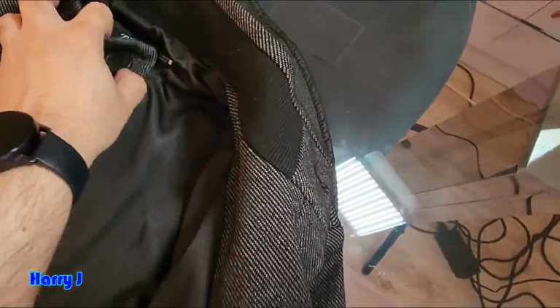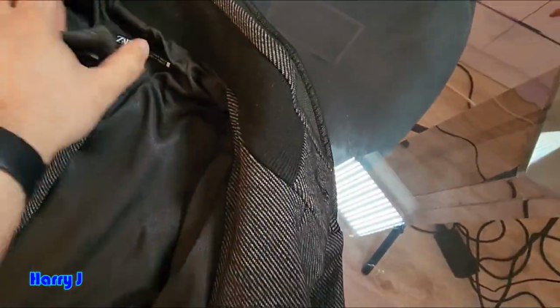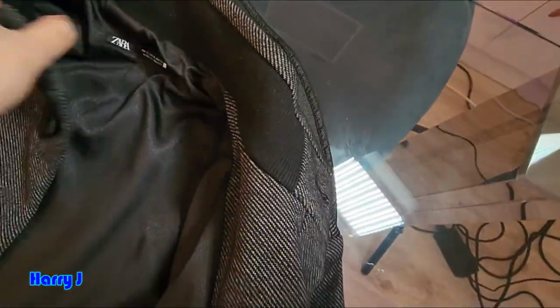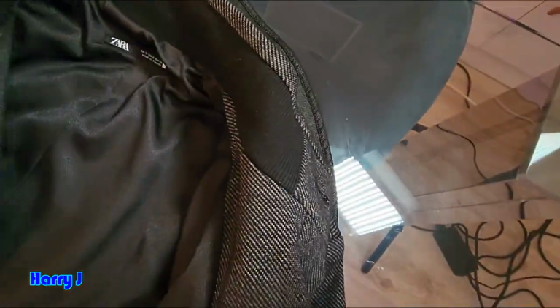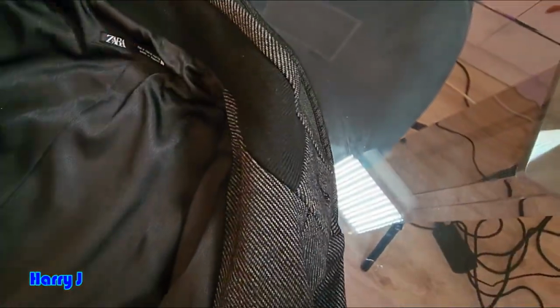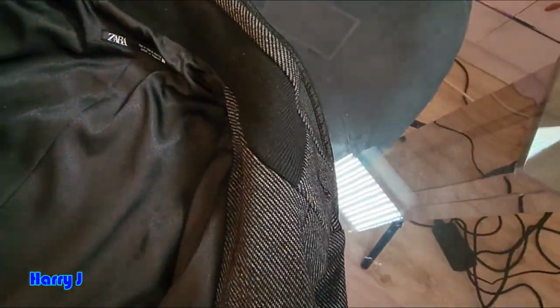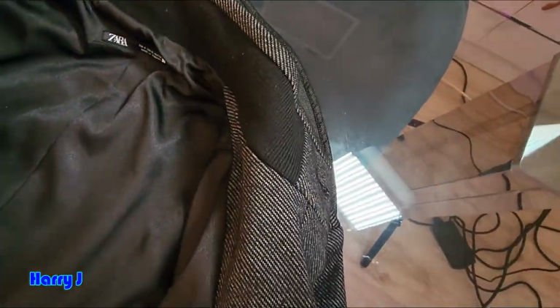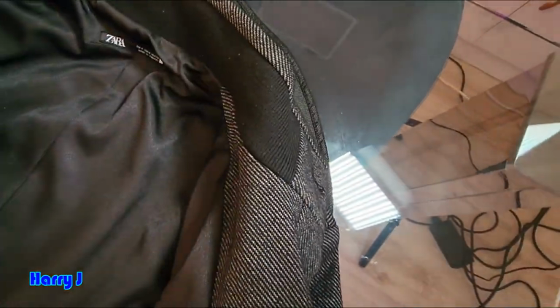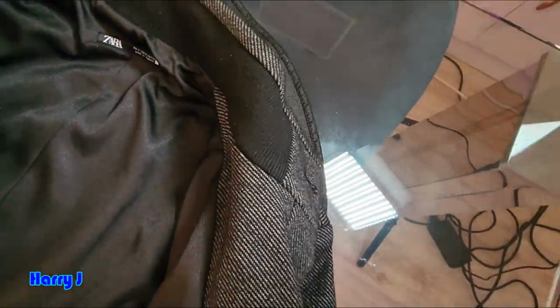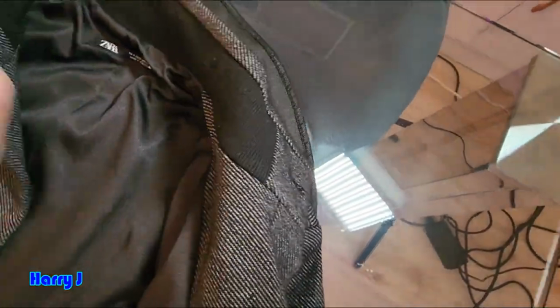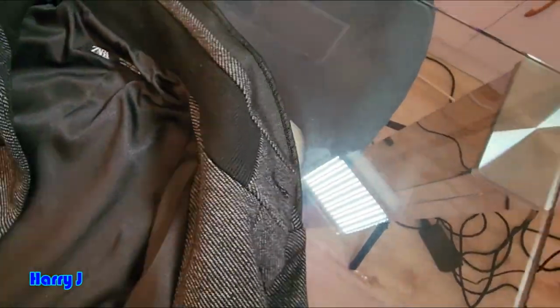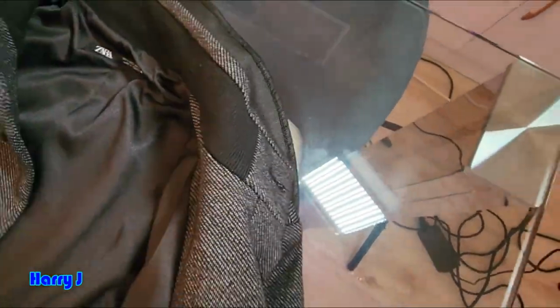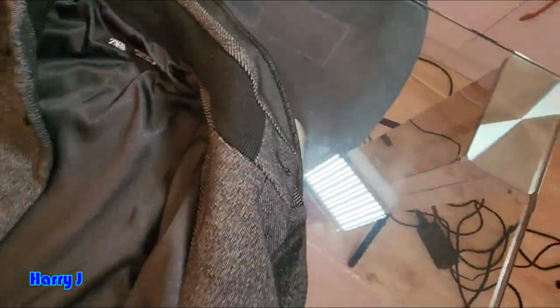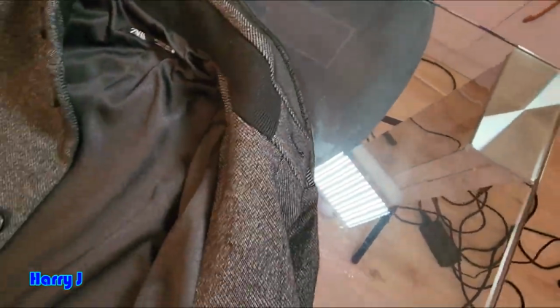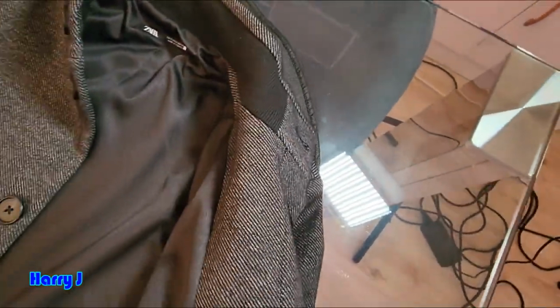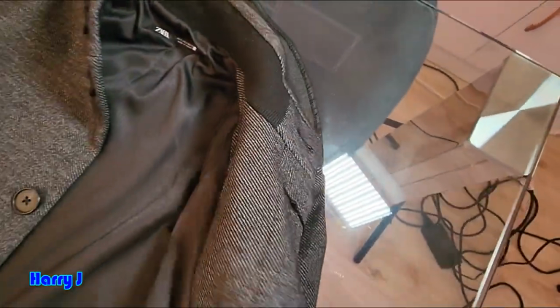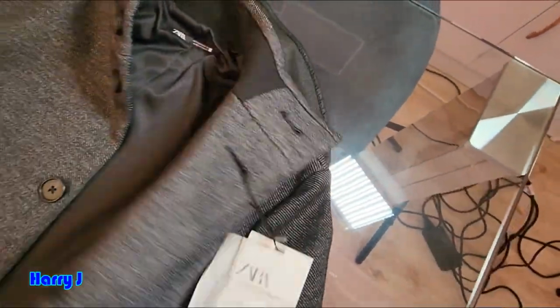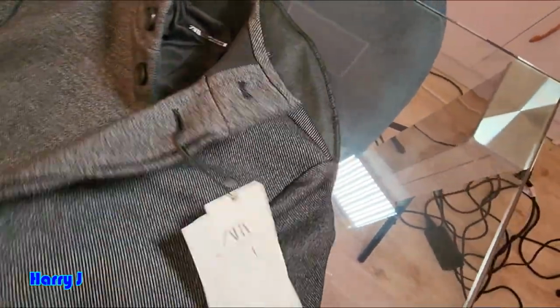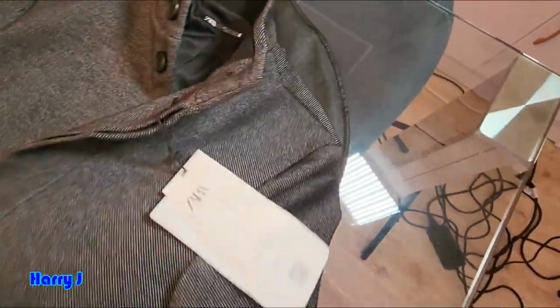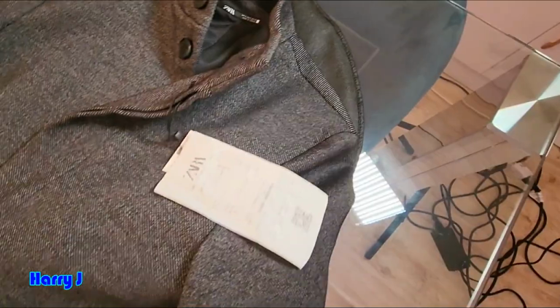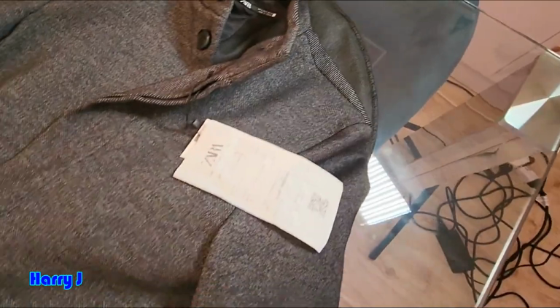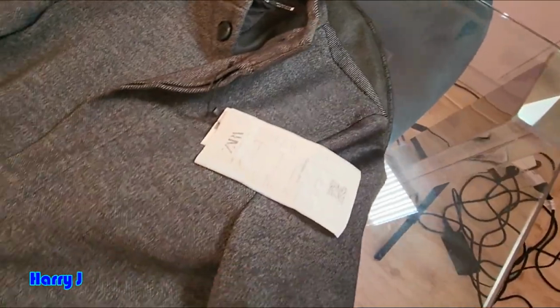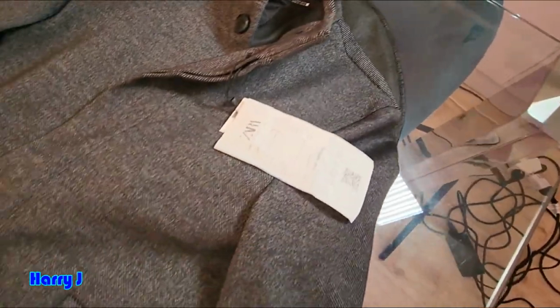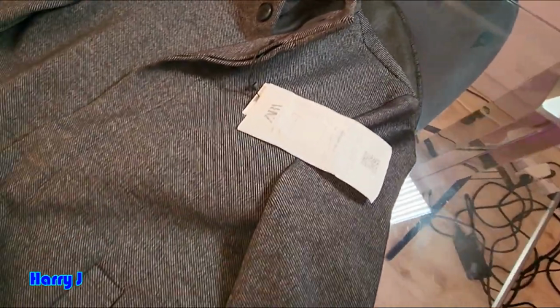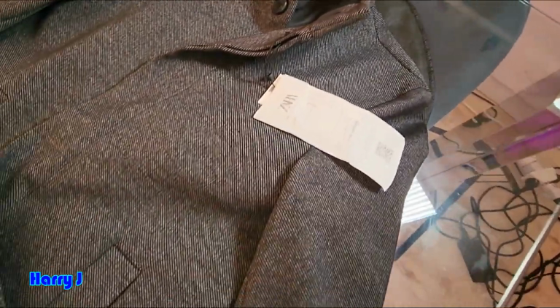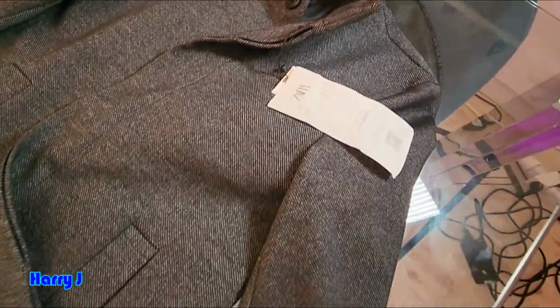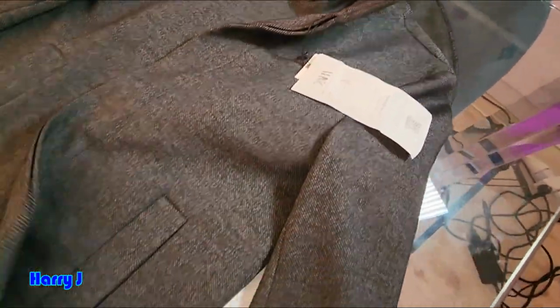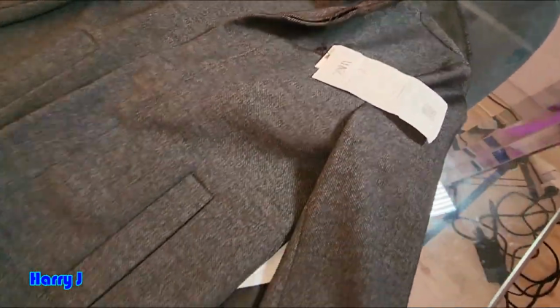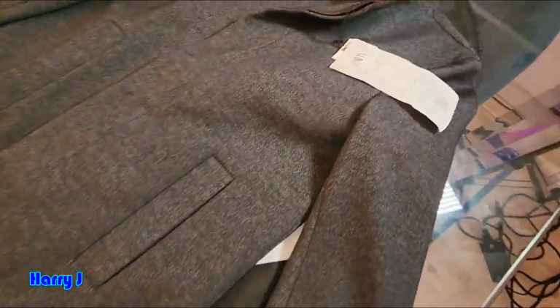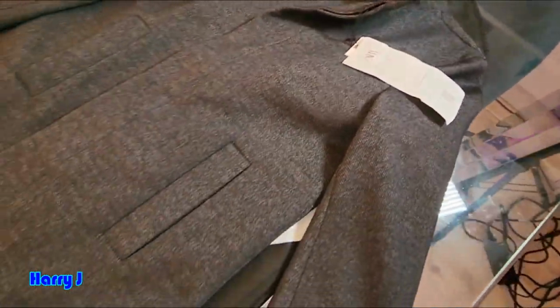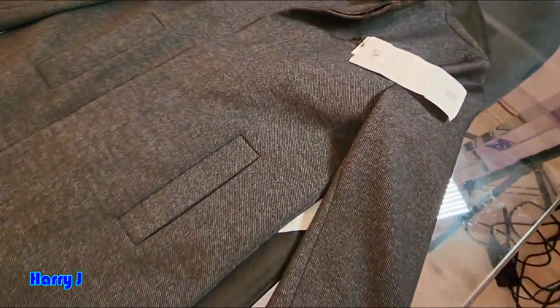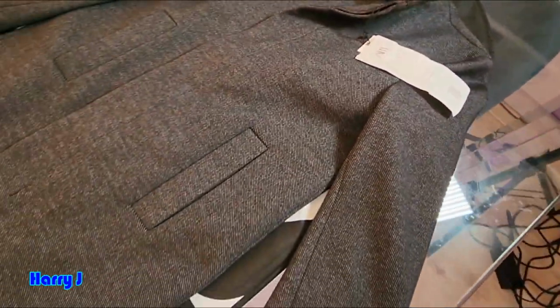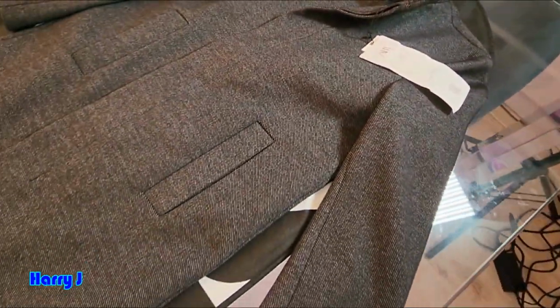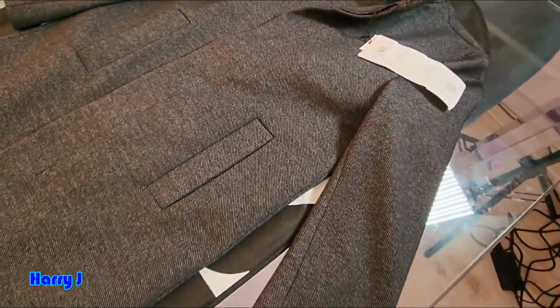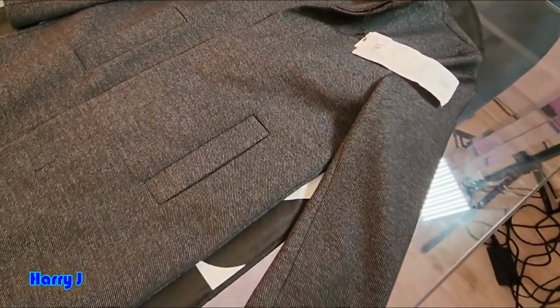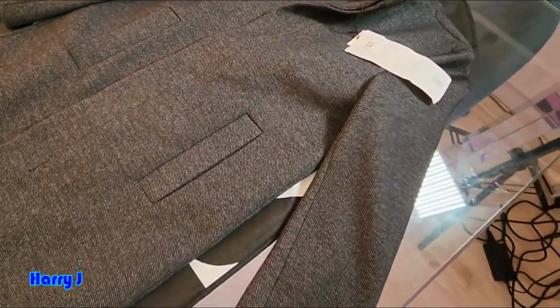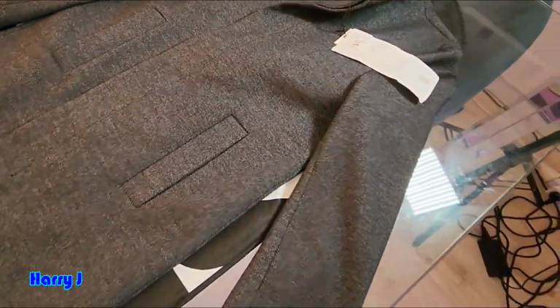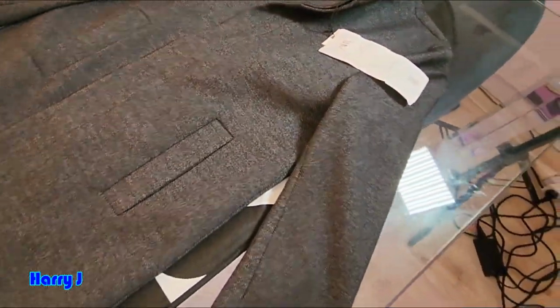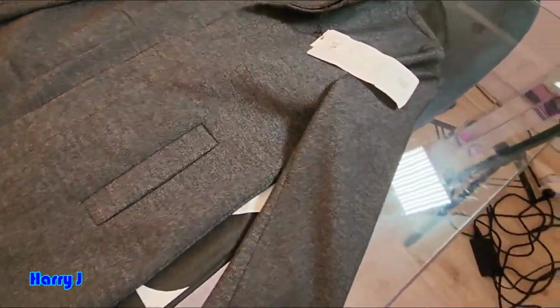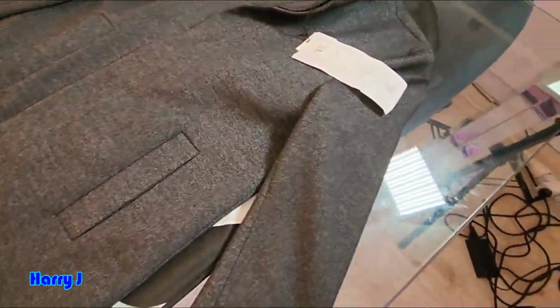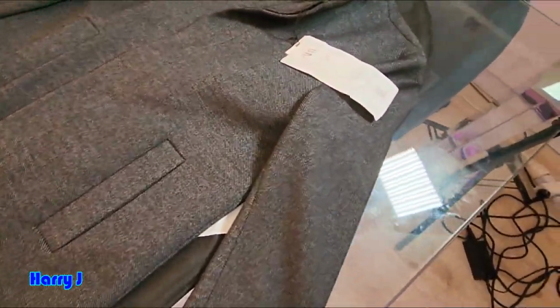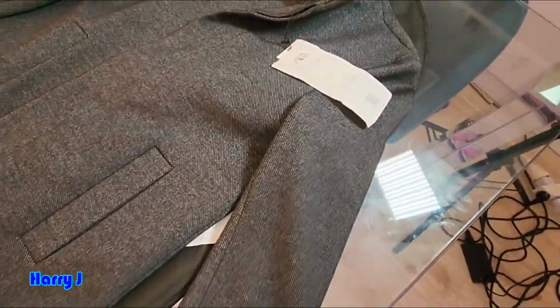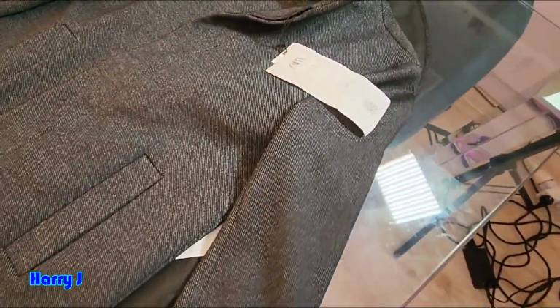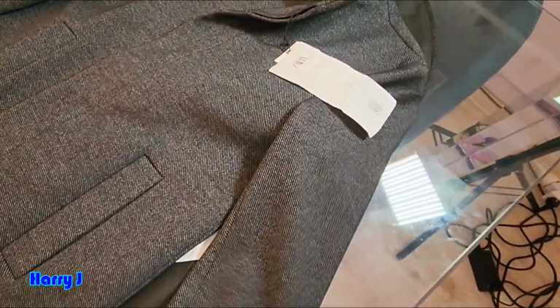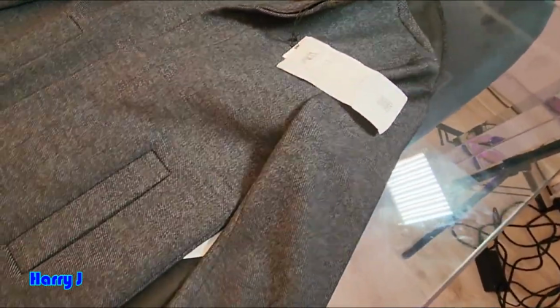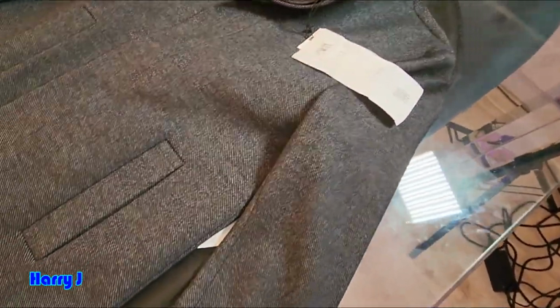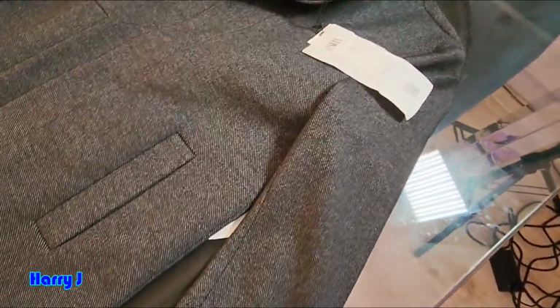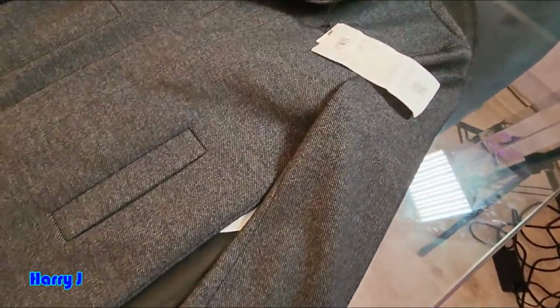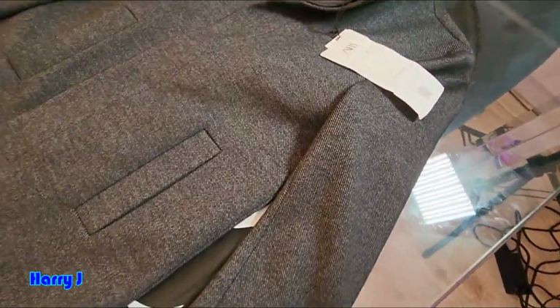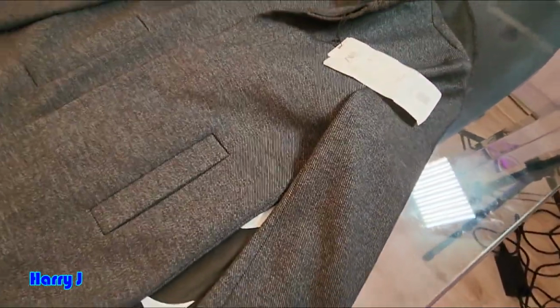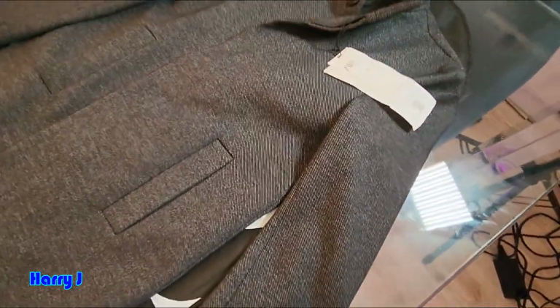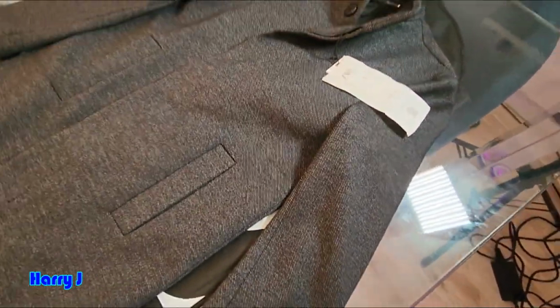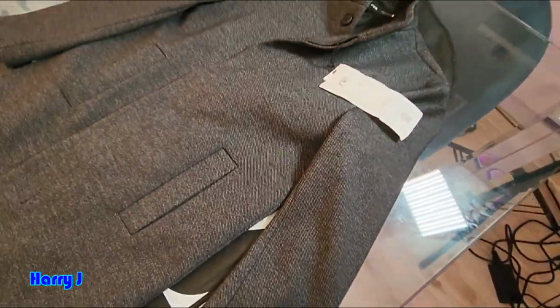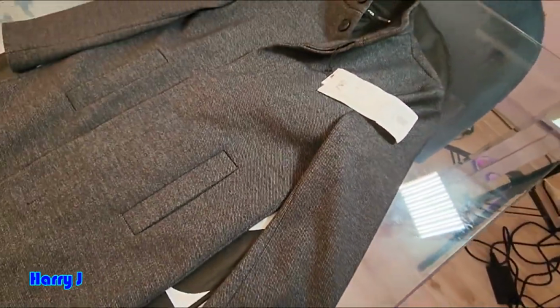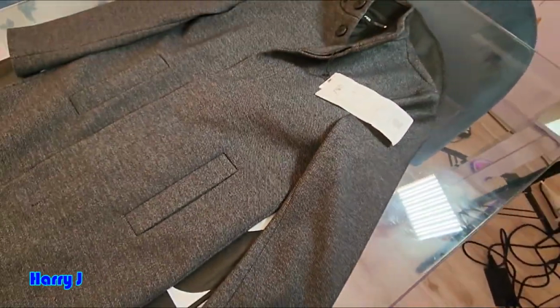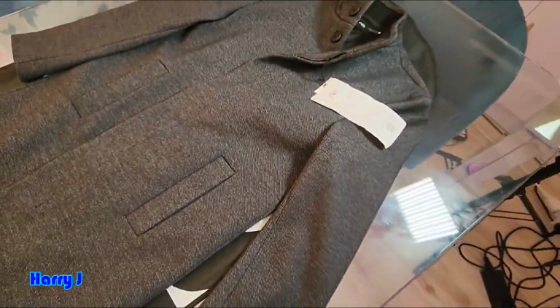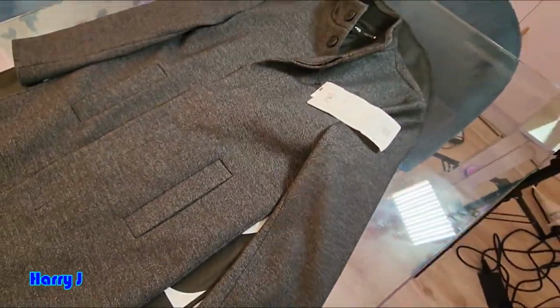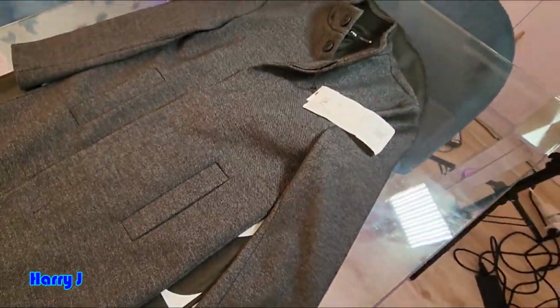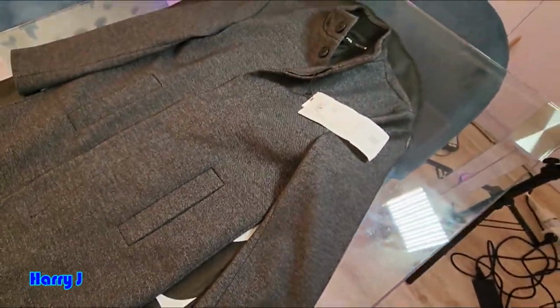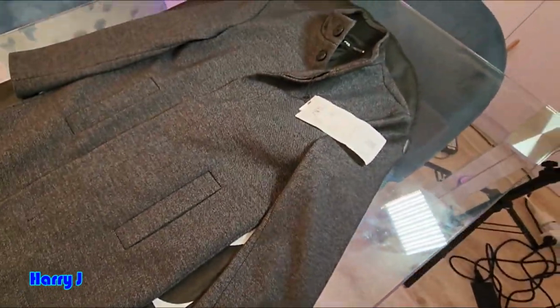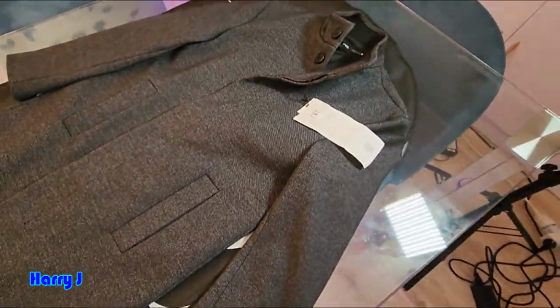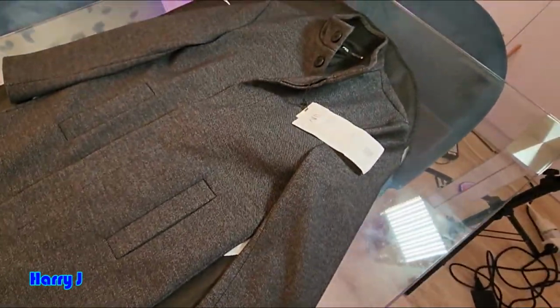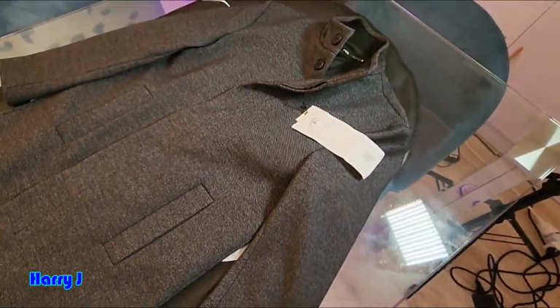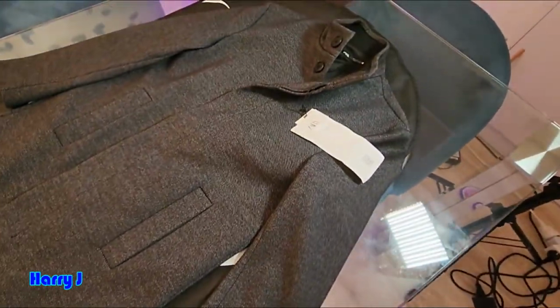At the top you can see — I'm going to put this on and show you how it looks.